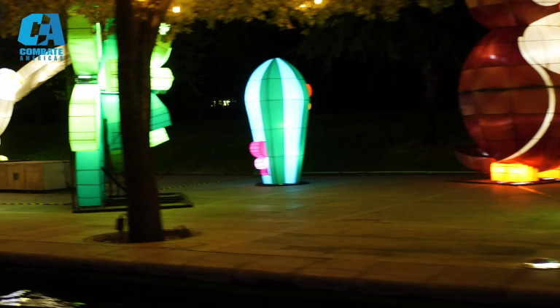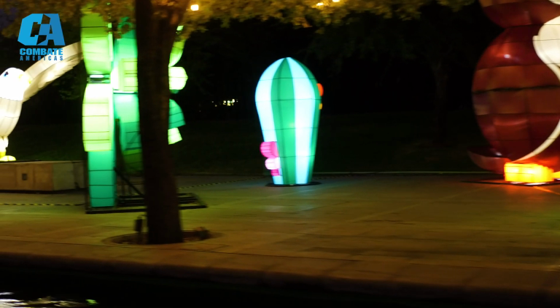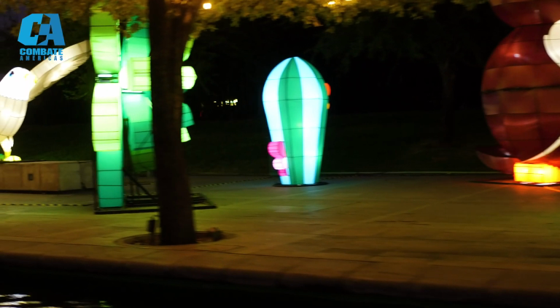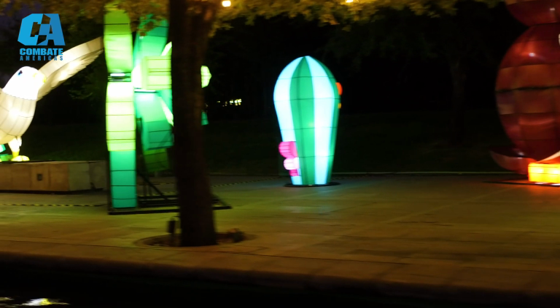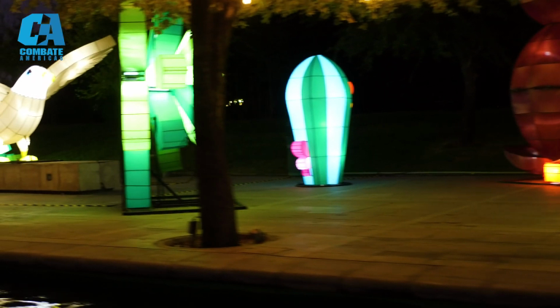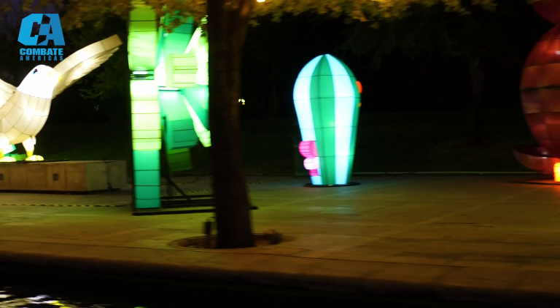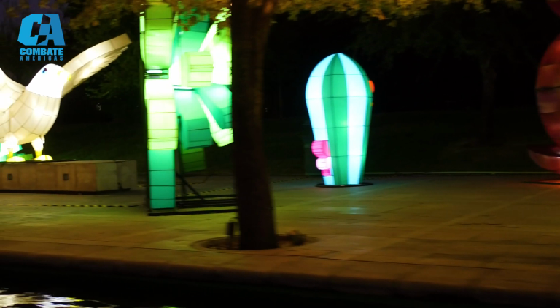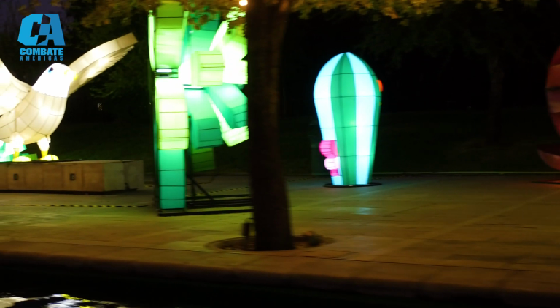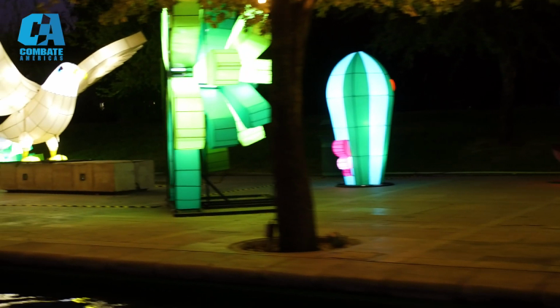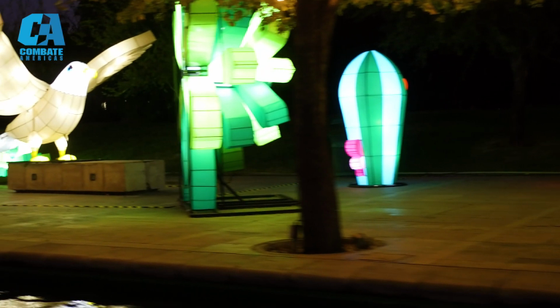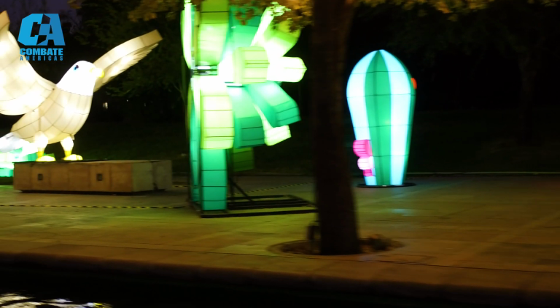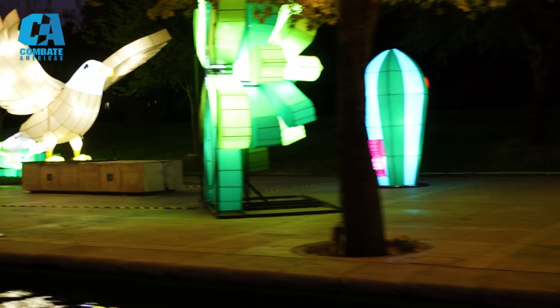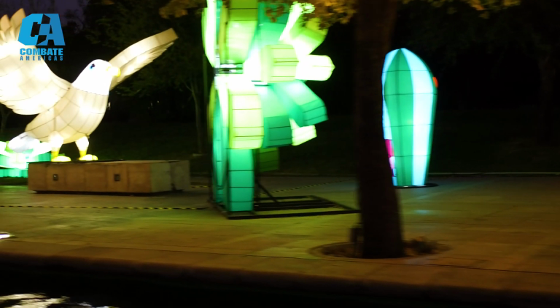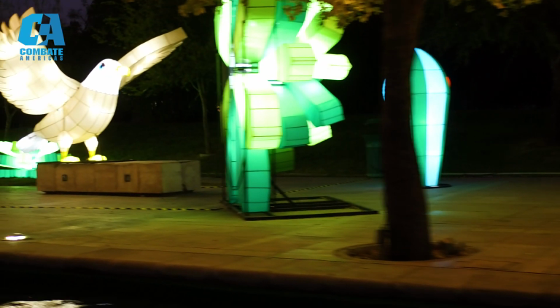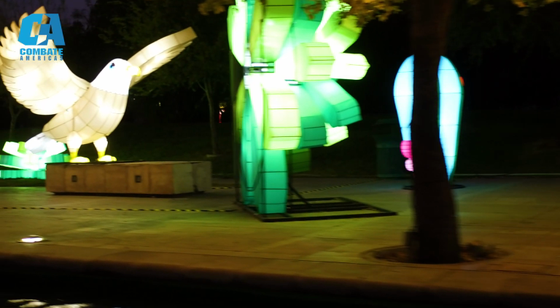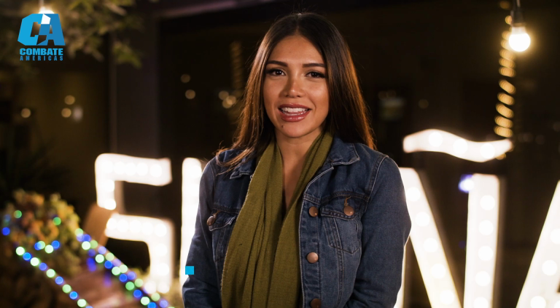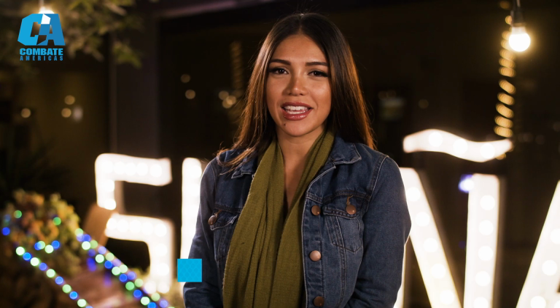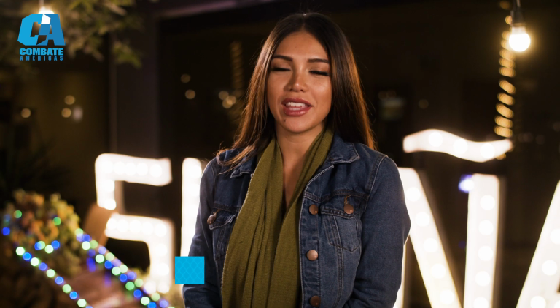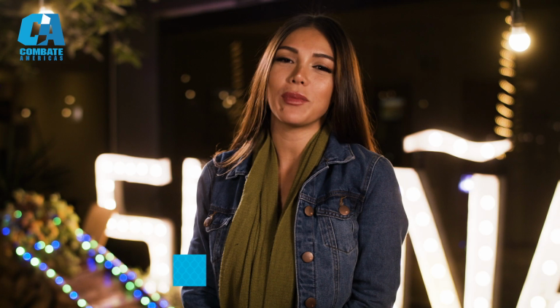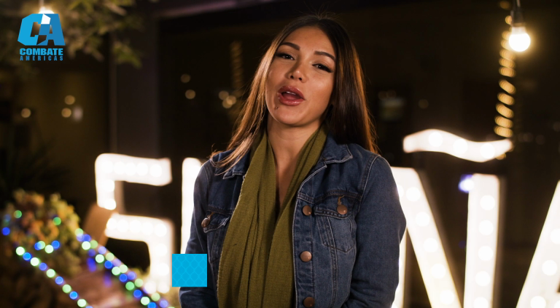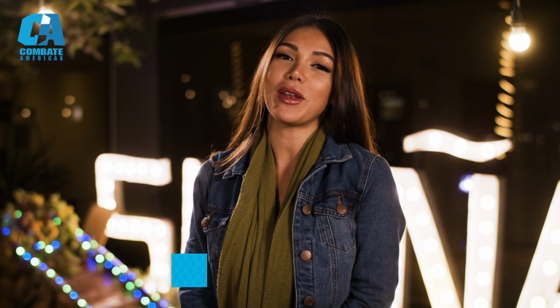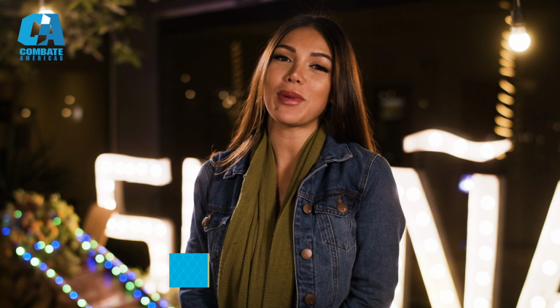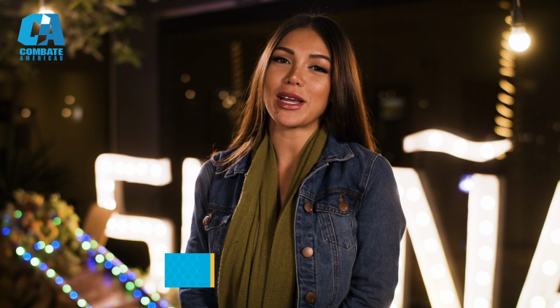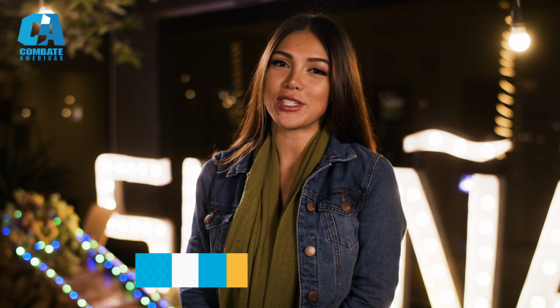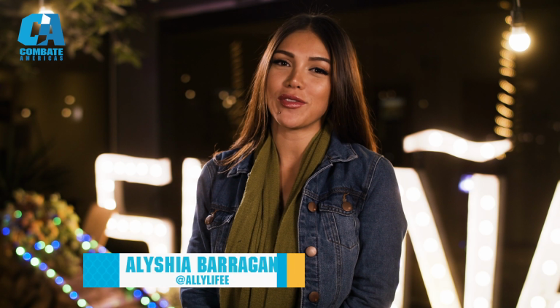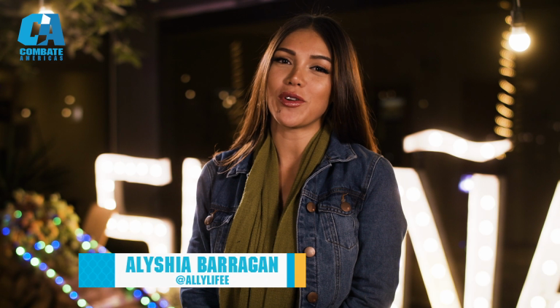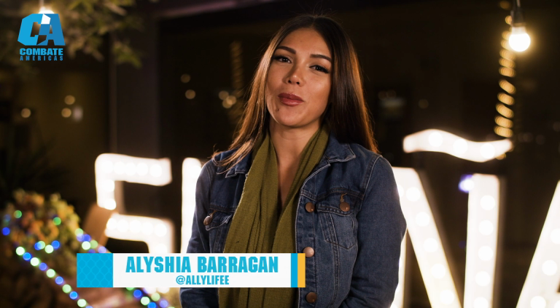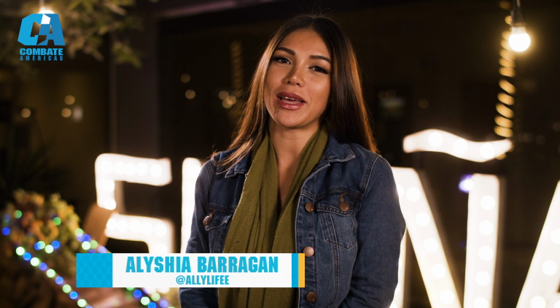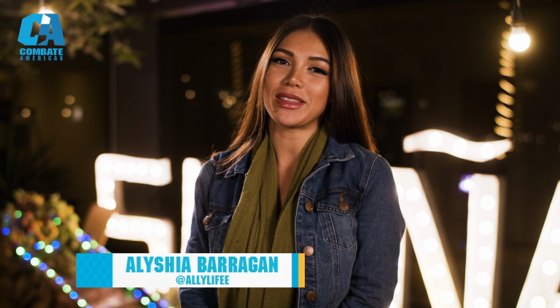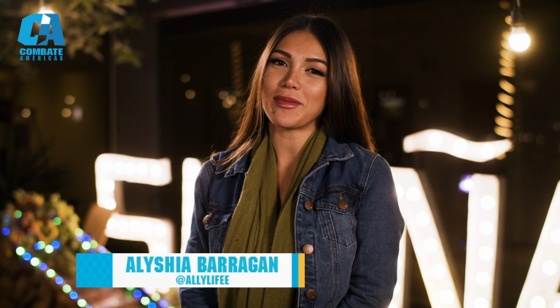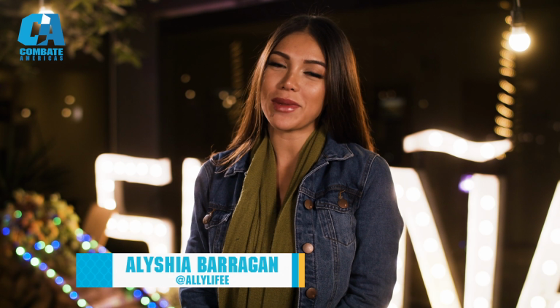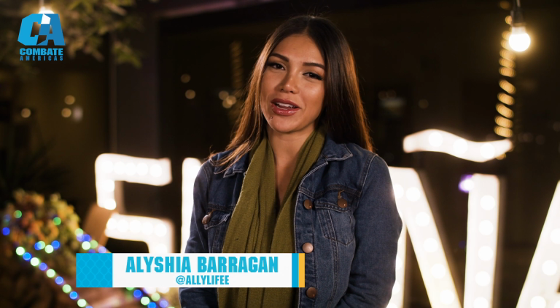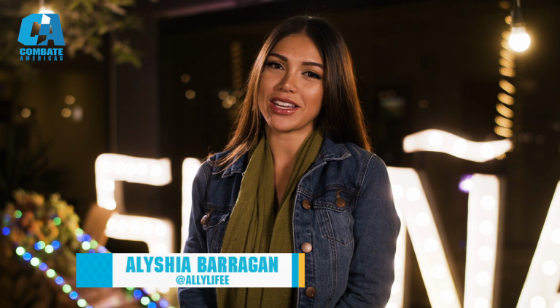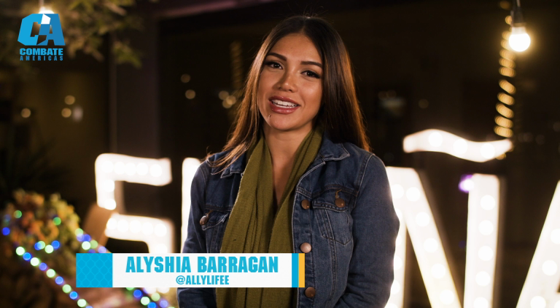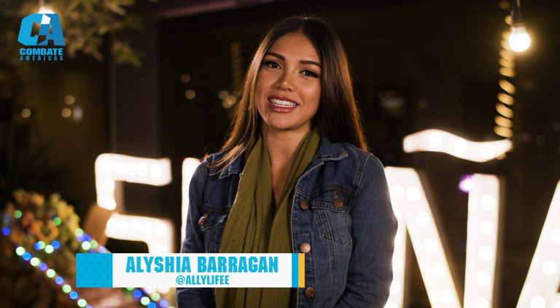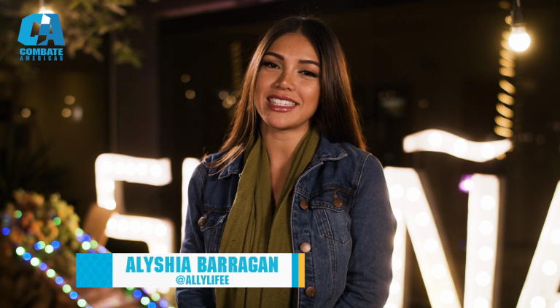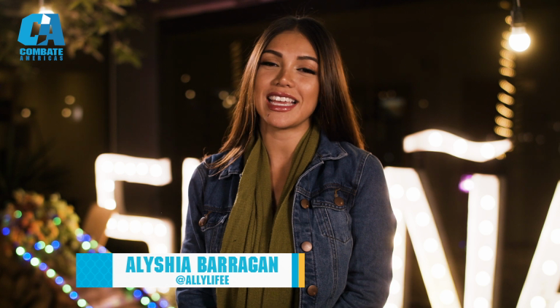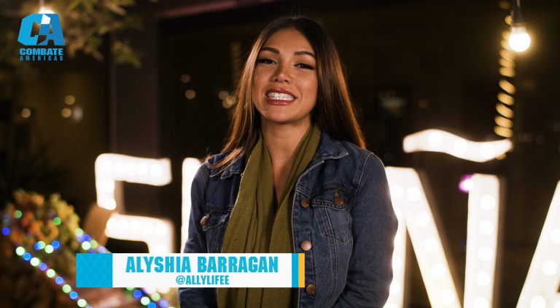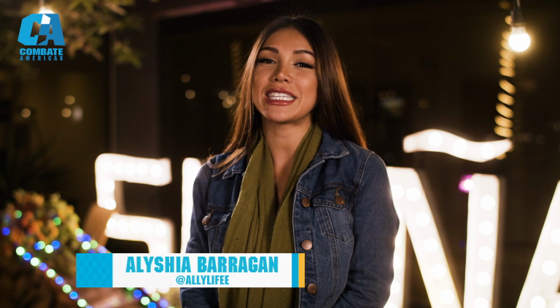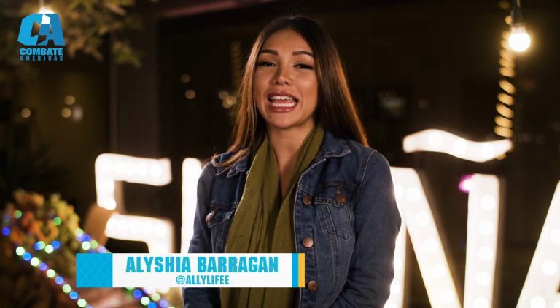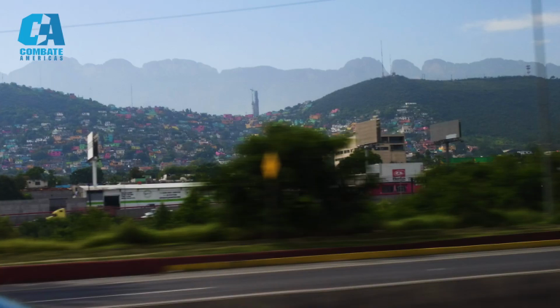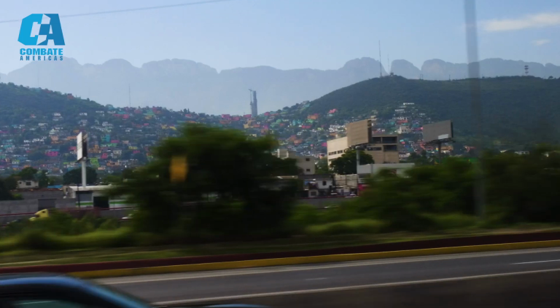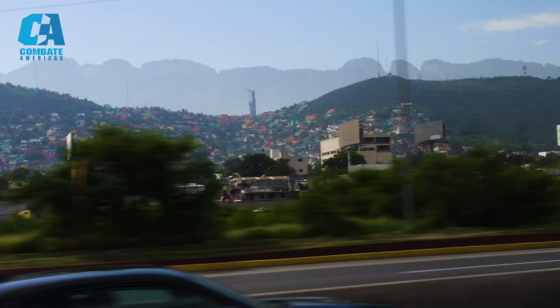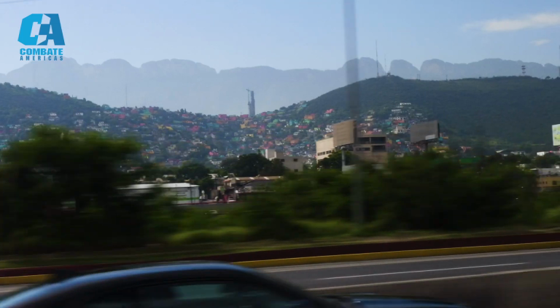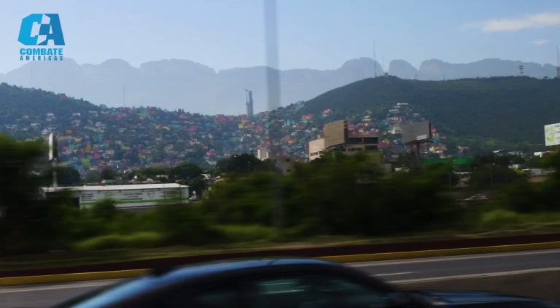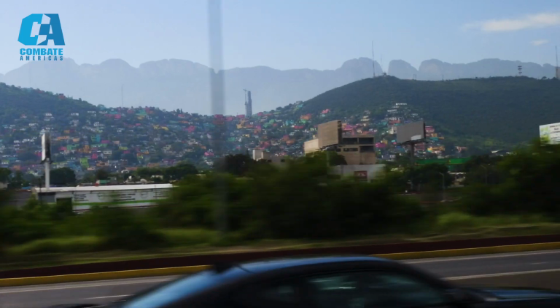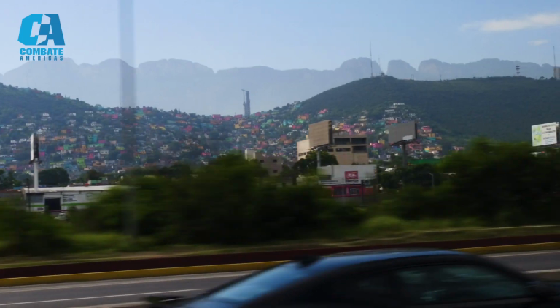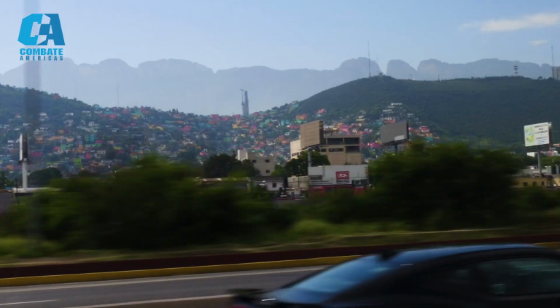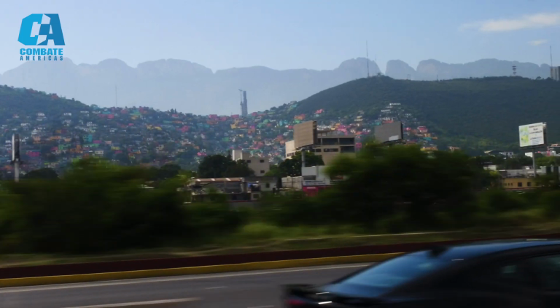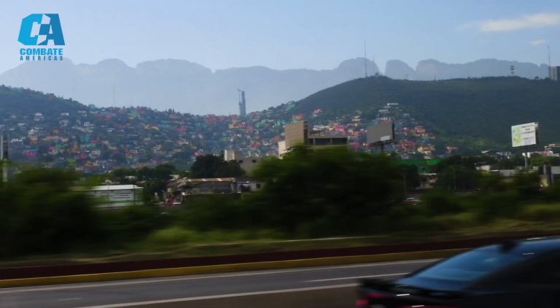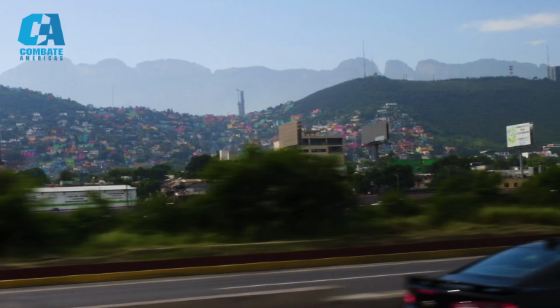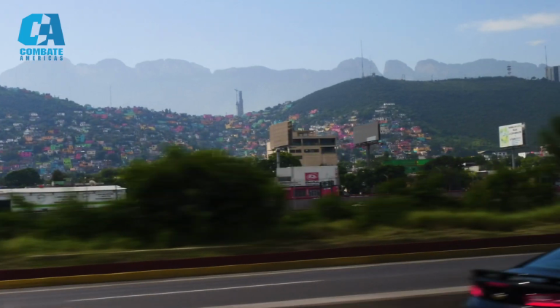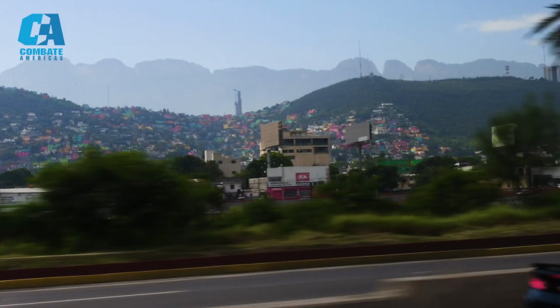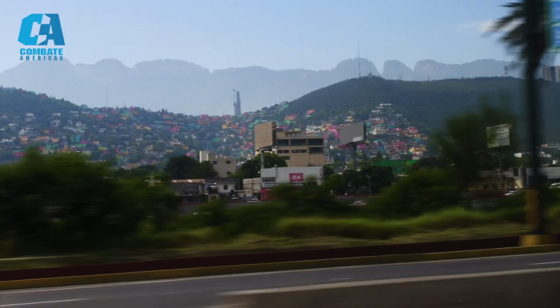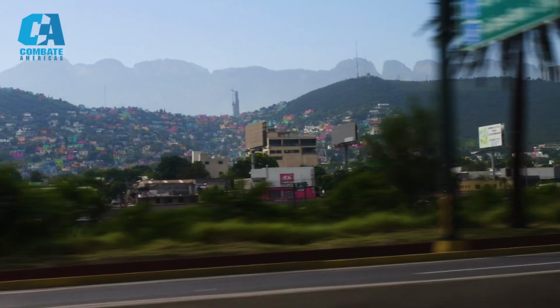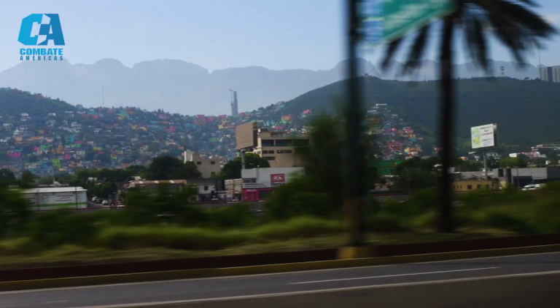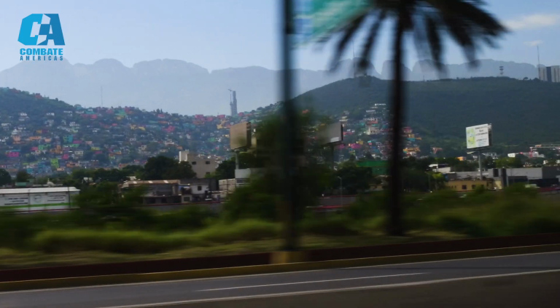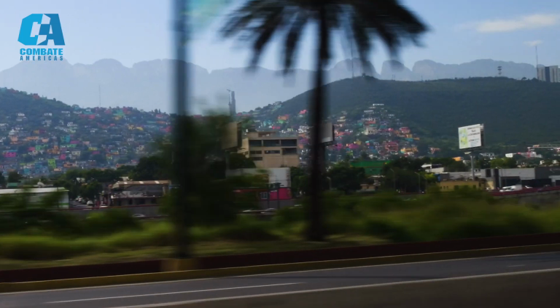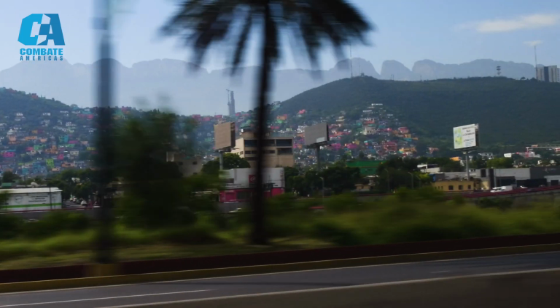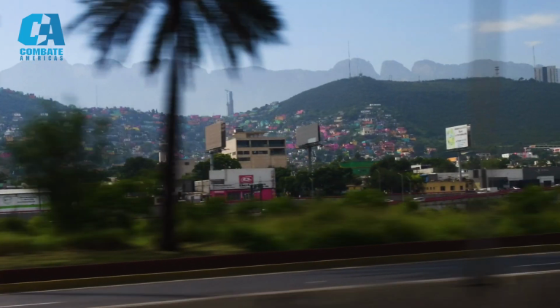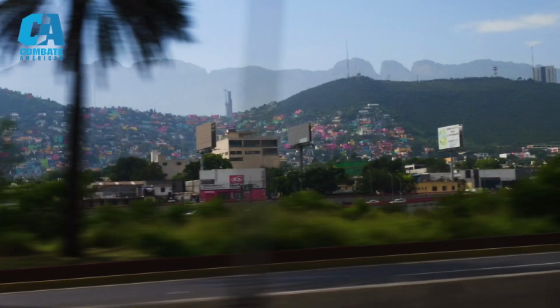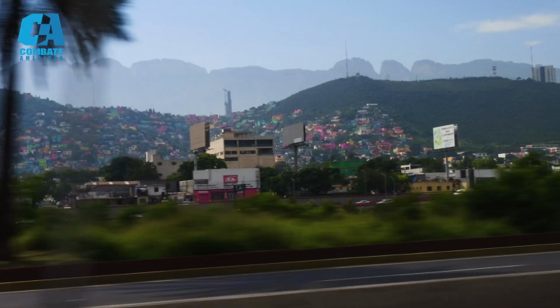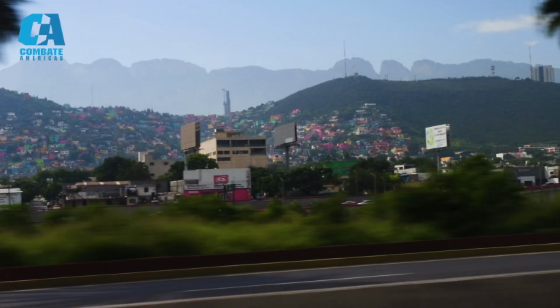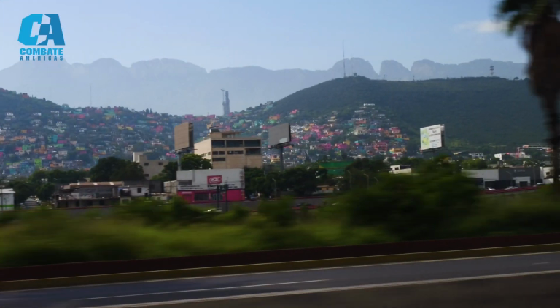Hi everyone, it's Ali, the Brown Ambassador of Combate Americas, and today I got to explore the beautiful city of Monterrey, Mexico.